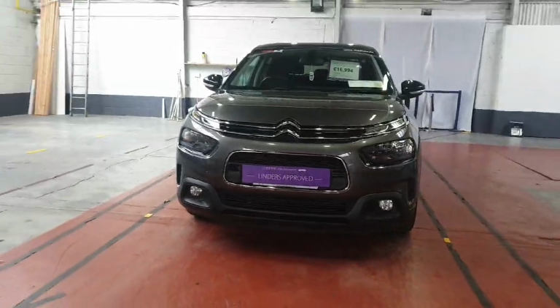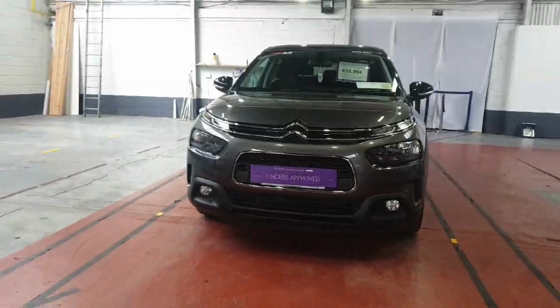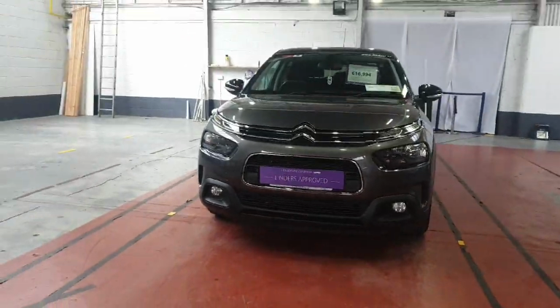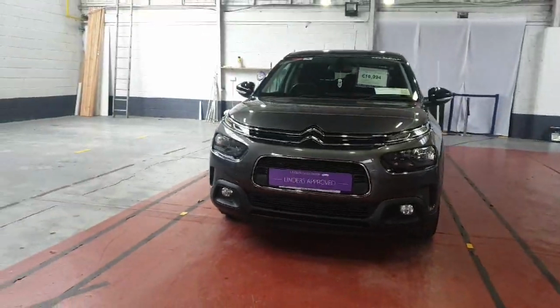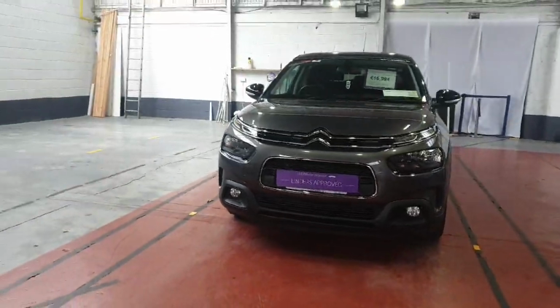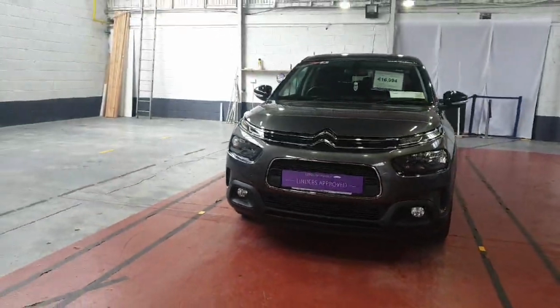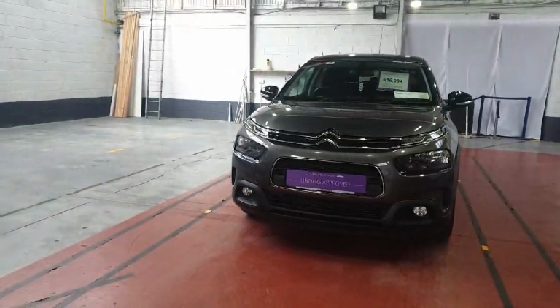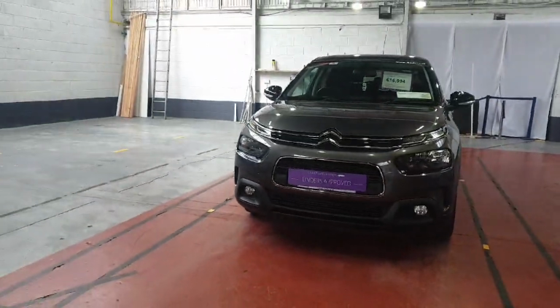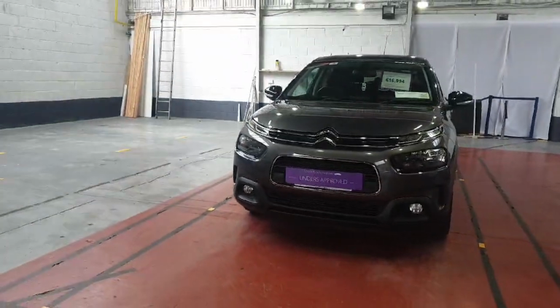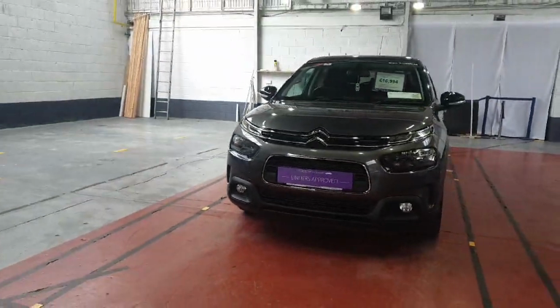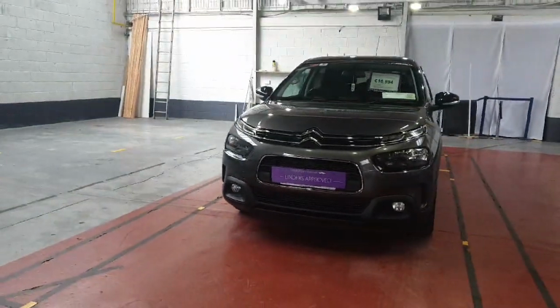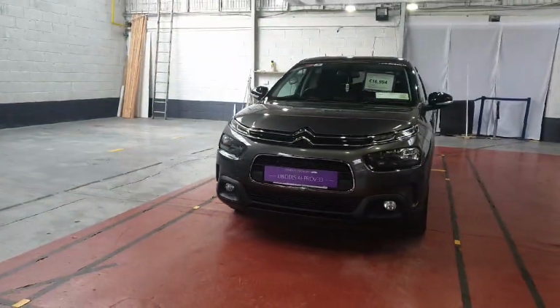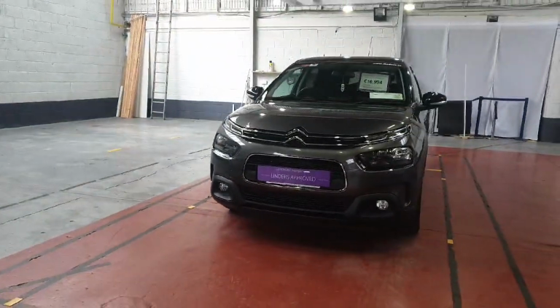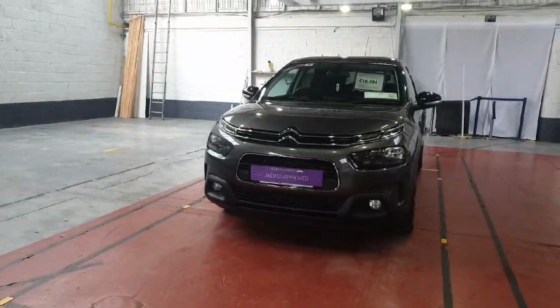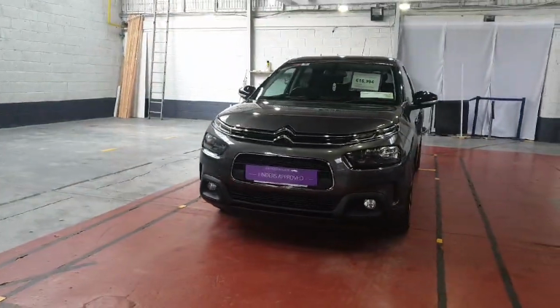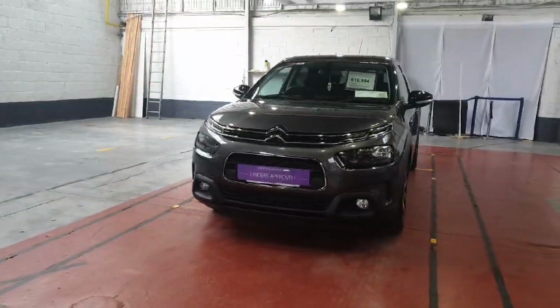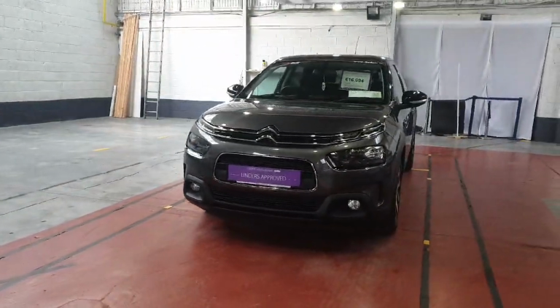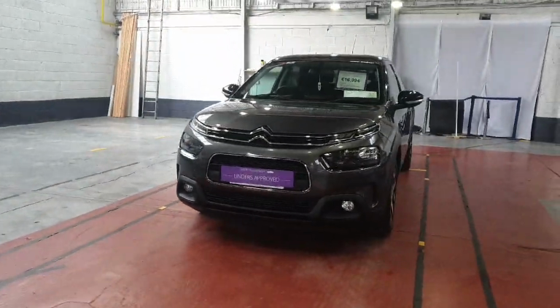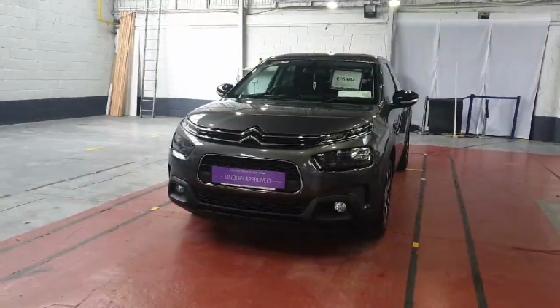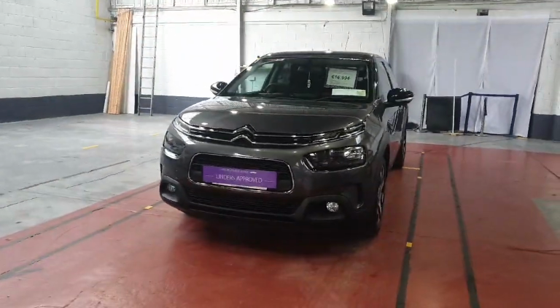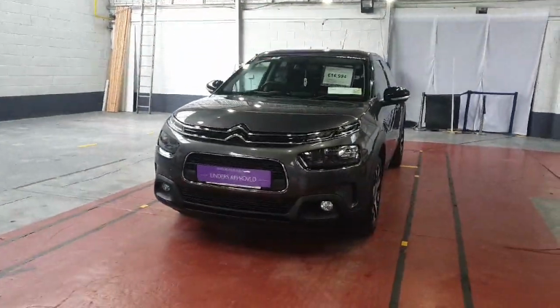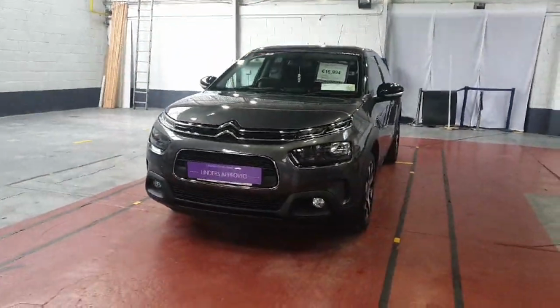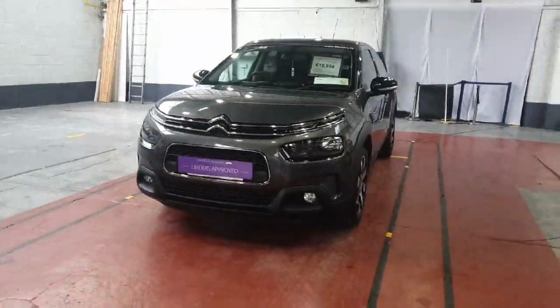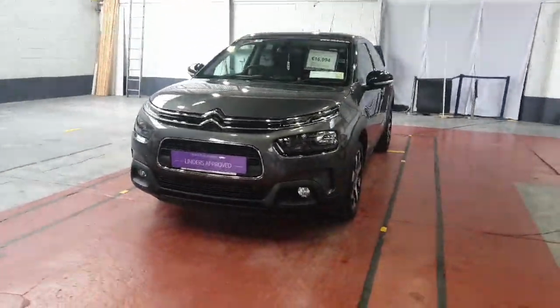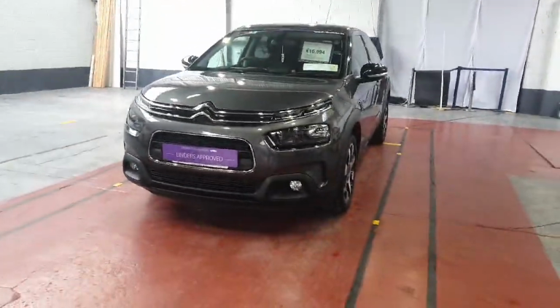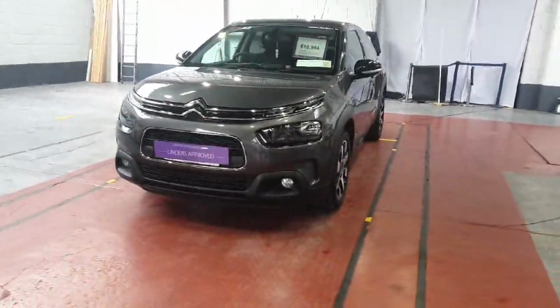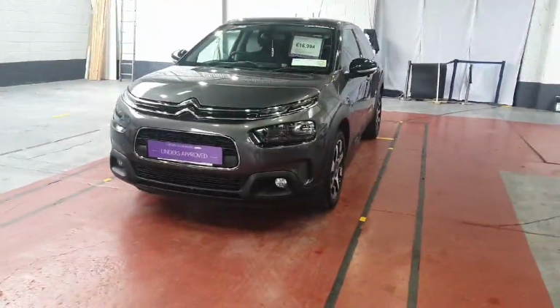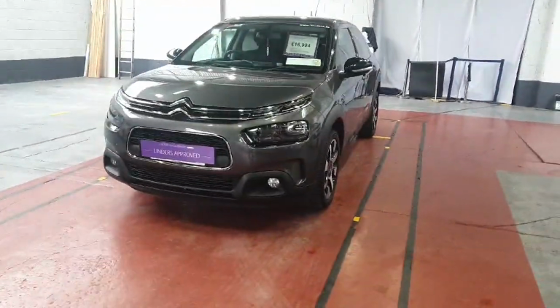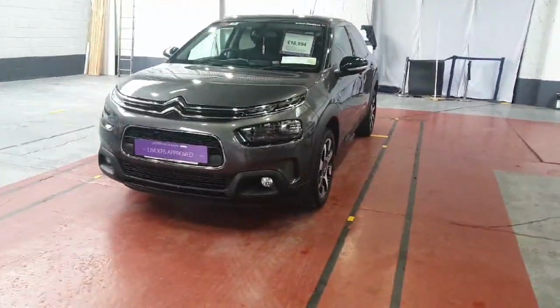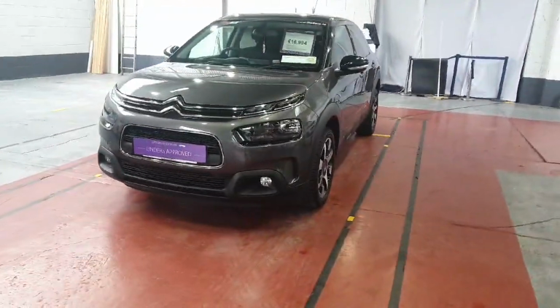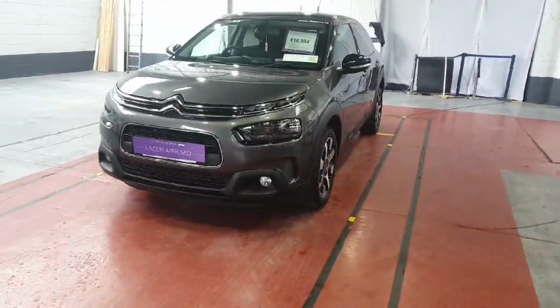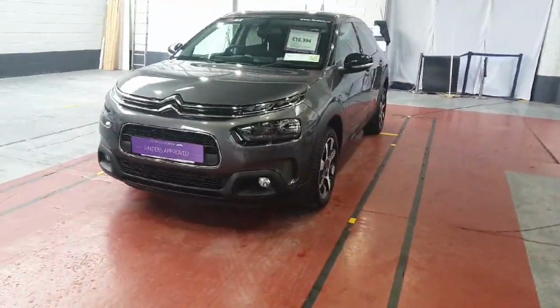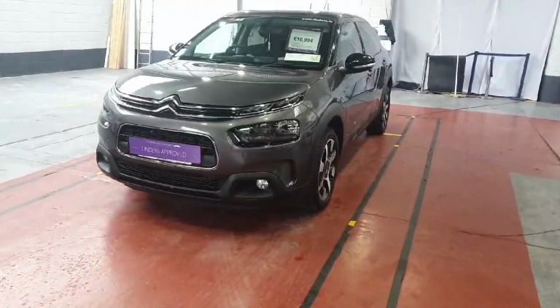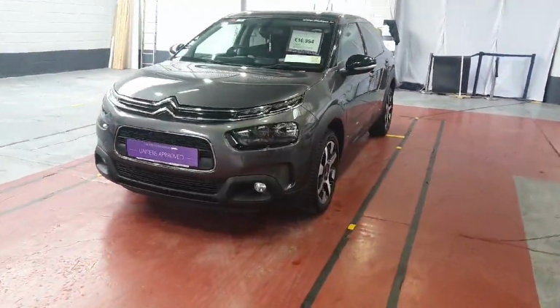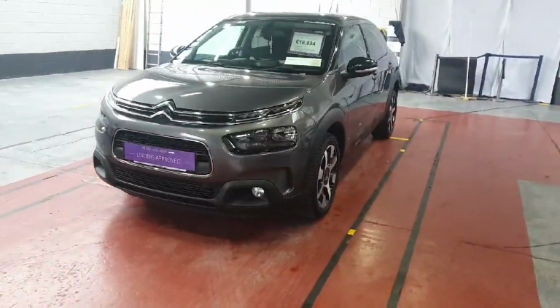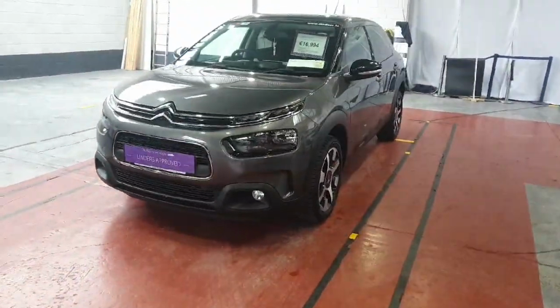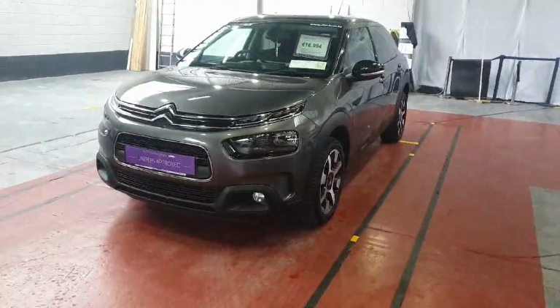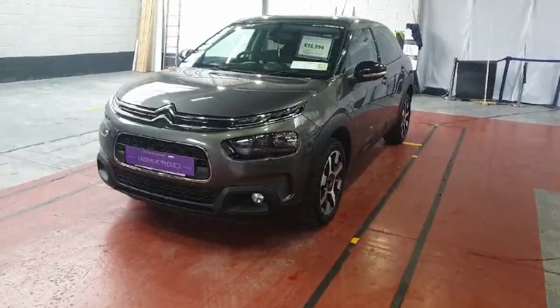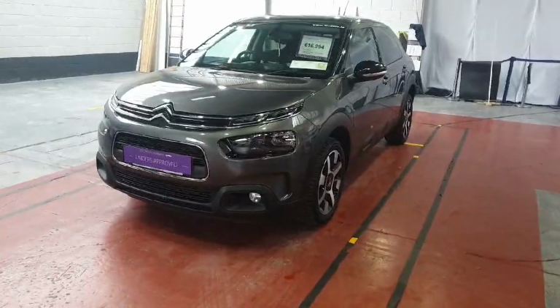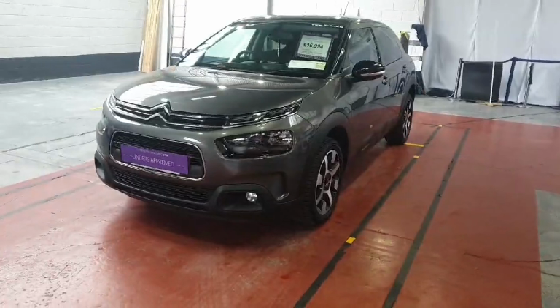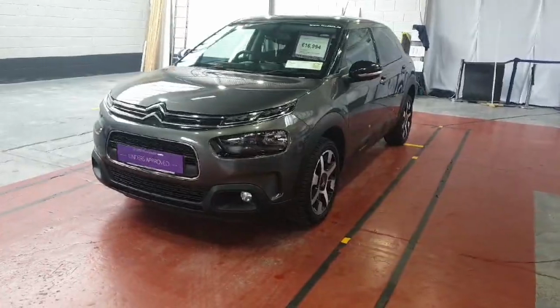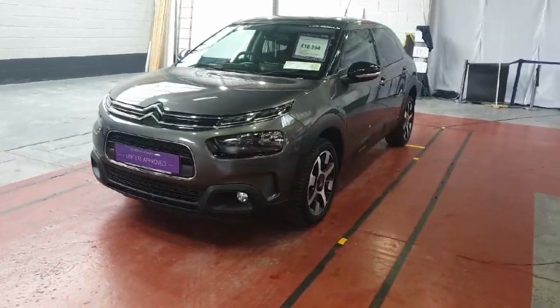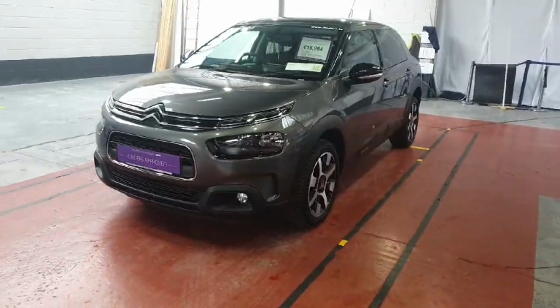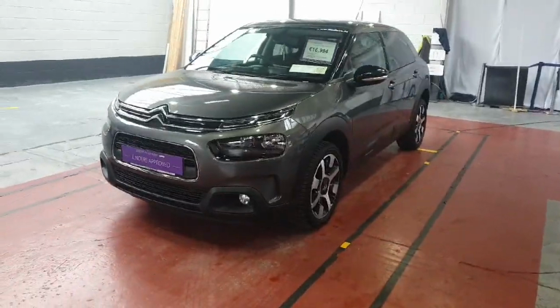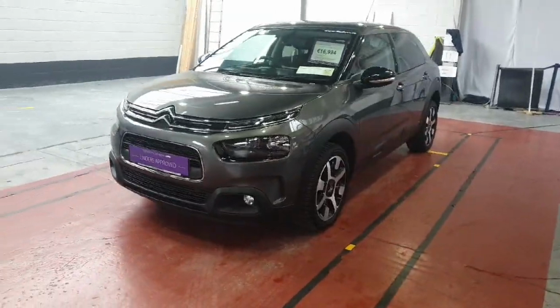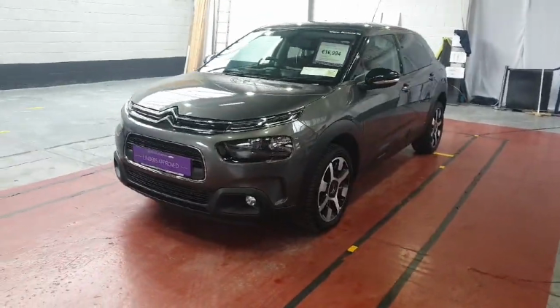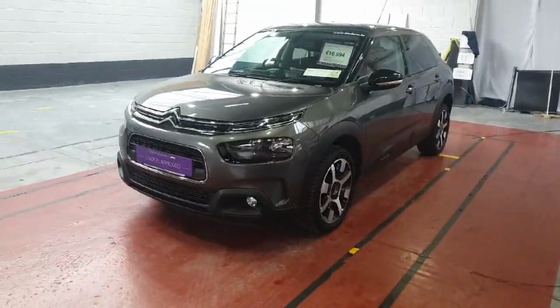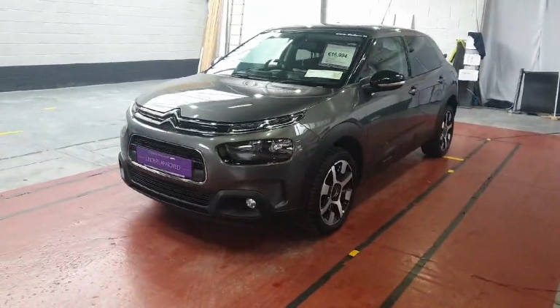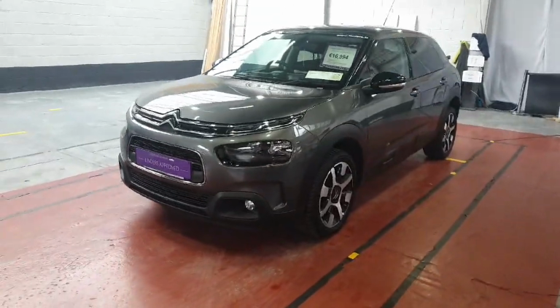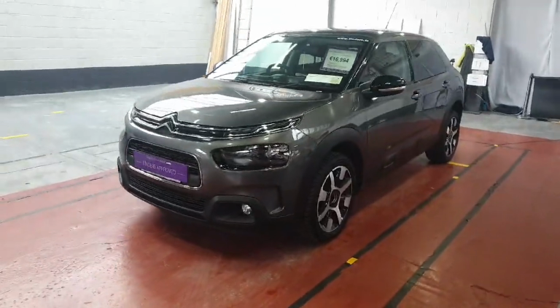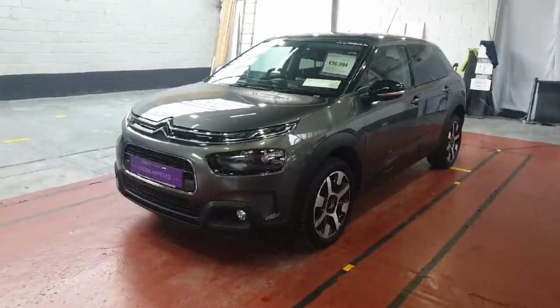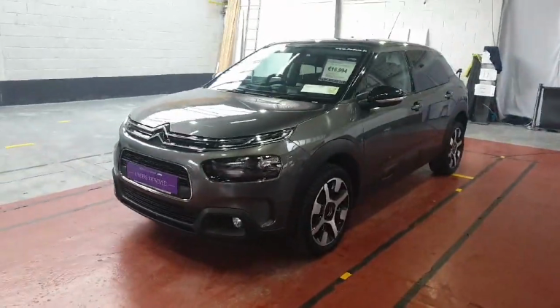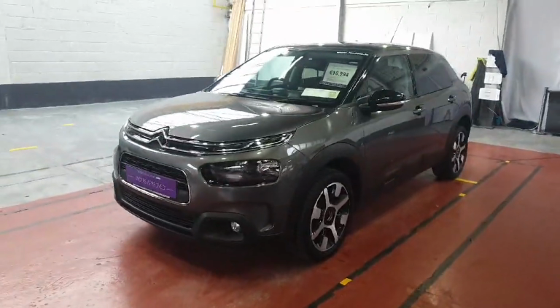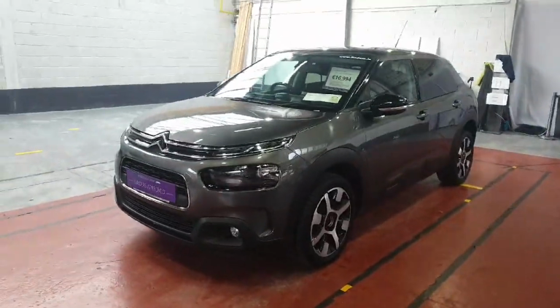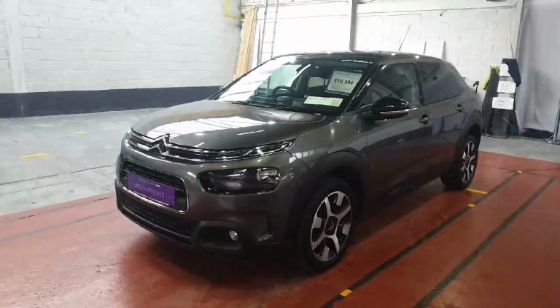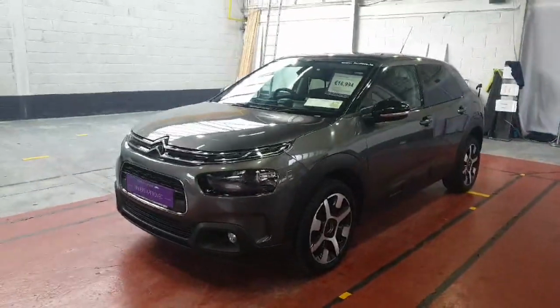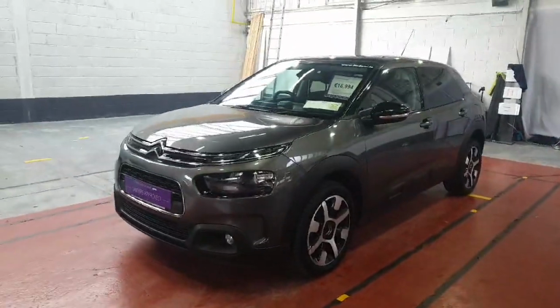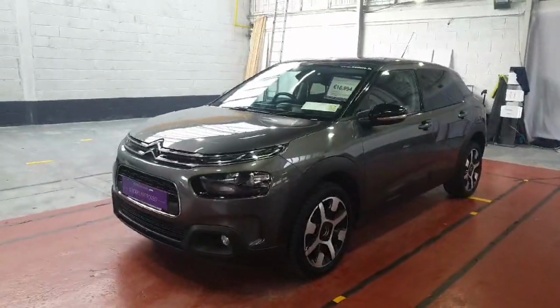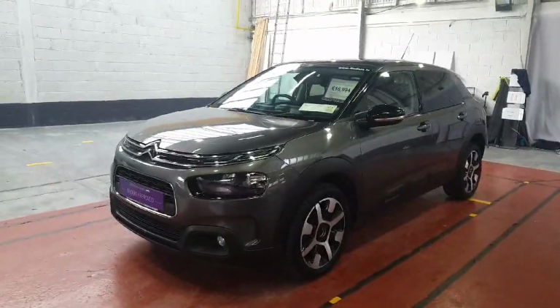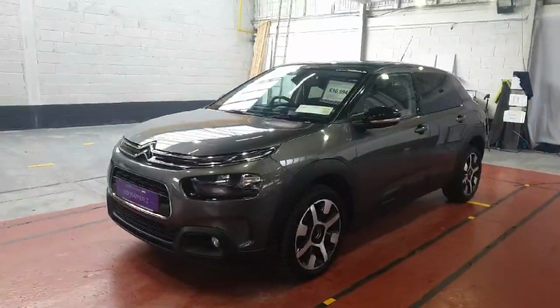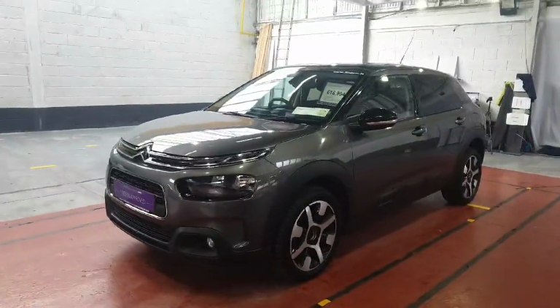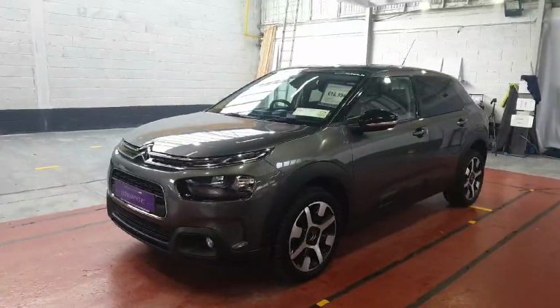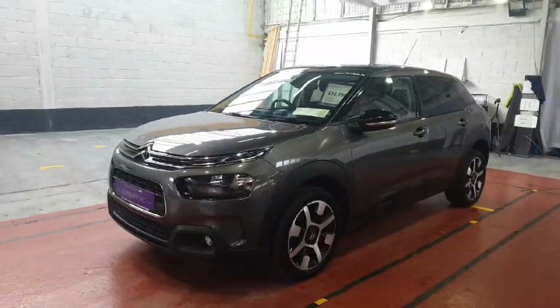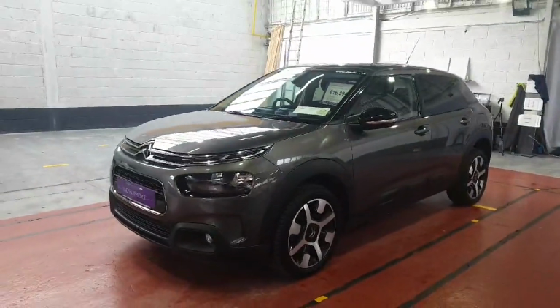Hello everyone, this is Gerard from Linders & Chapel Lizard. Today we're going to be talking about this lovely C4 that came into us here a couple of days ago at Linders & Chapel Lizard.